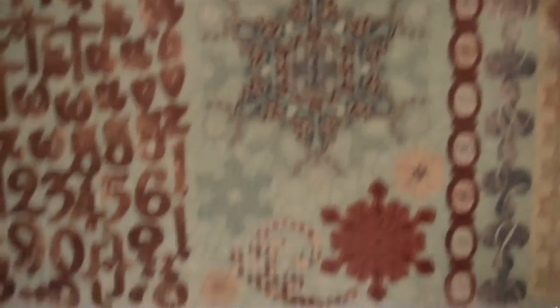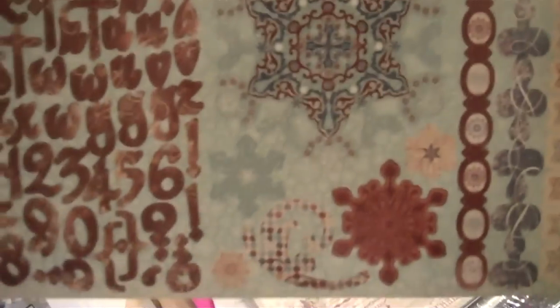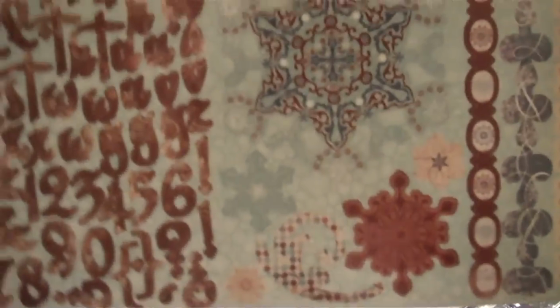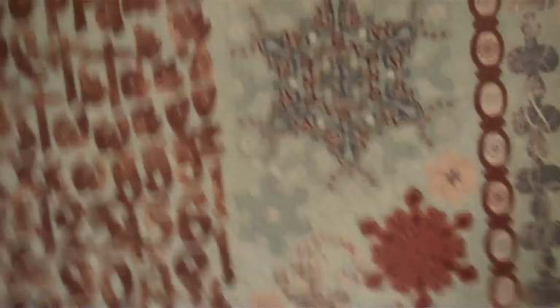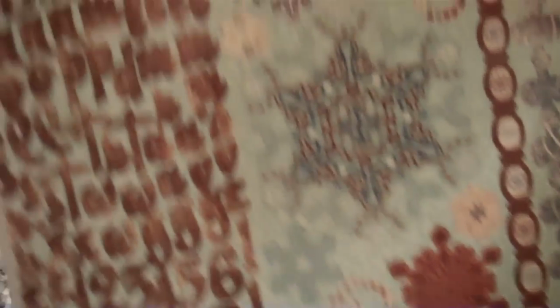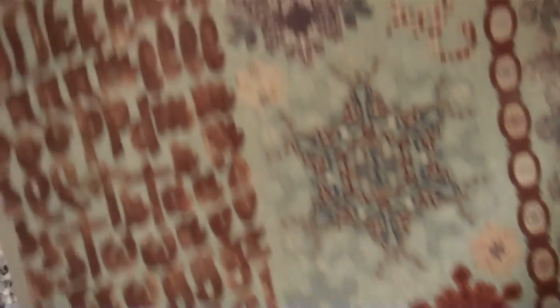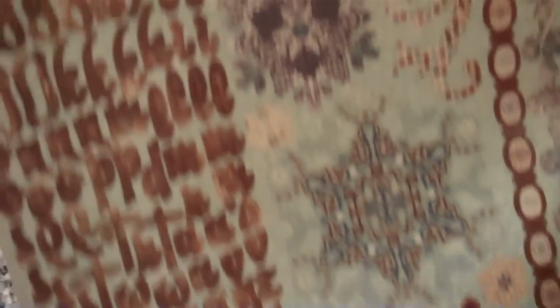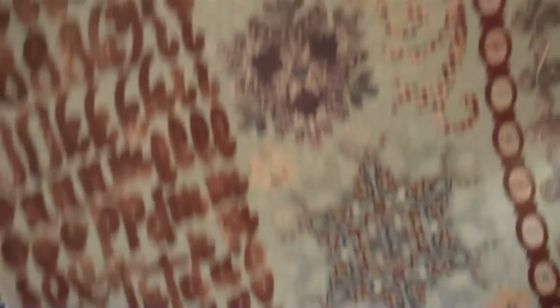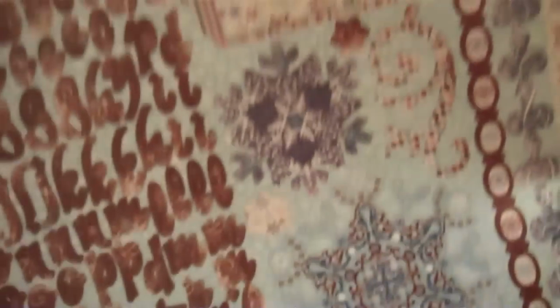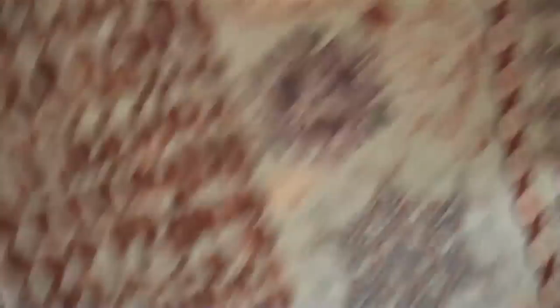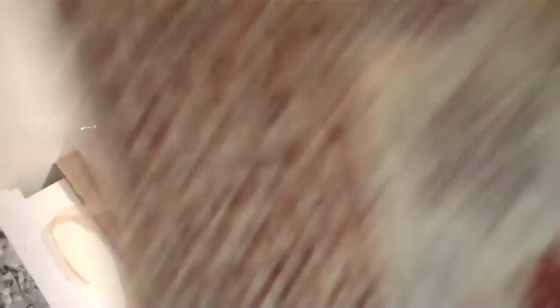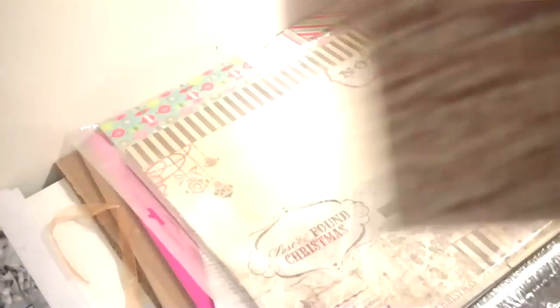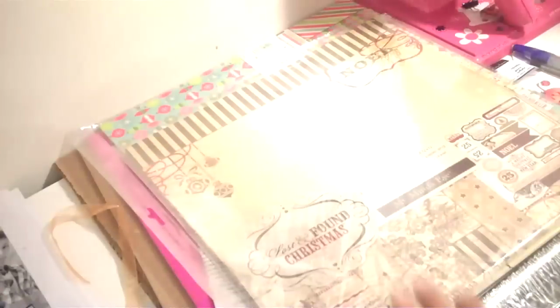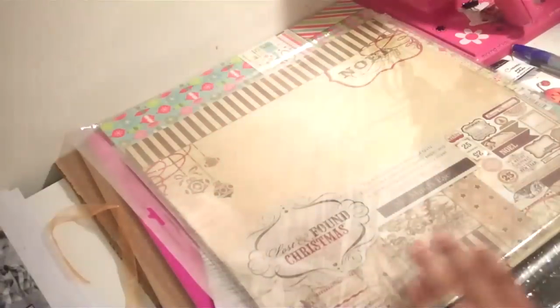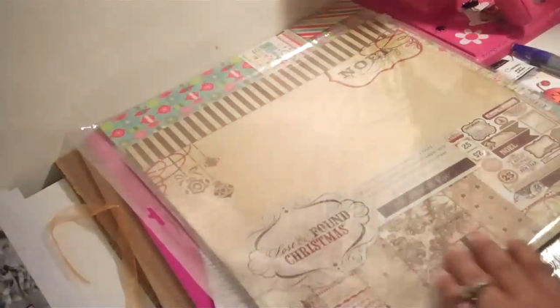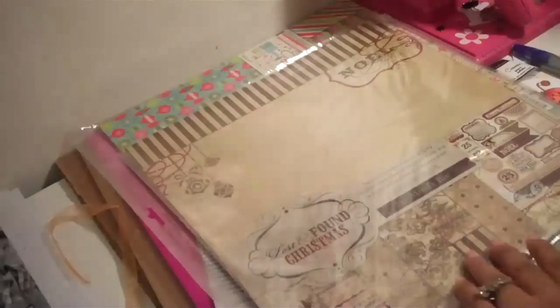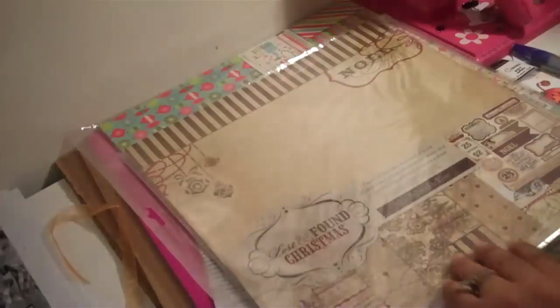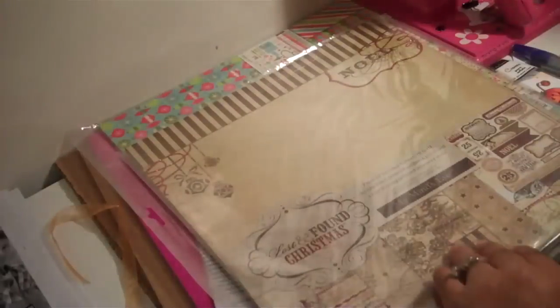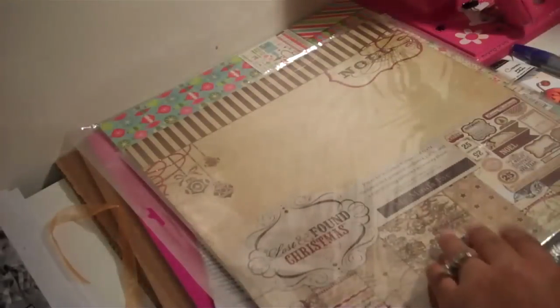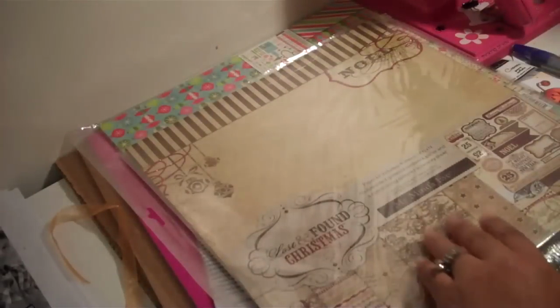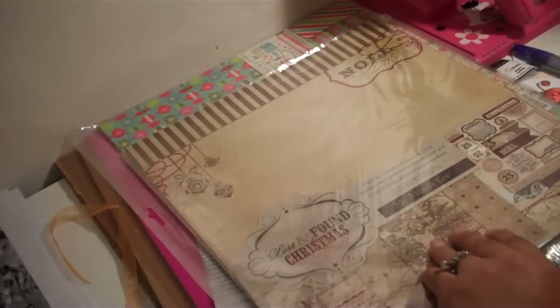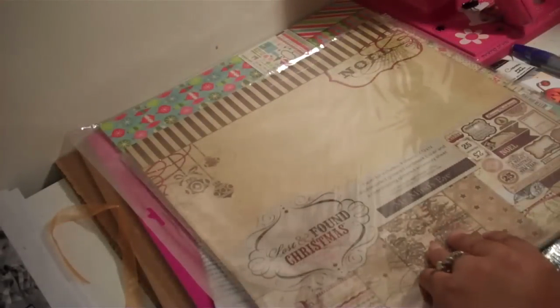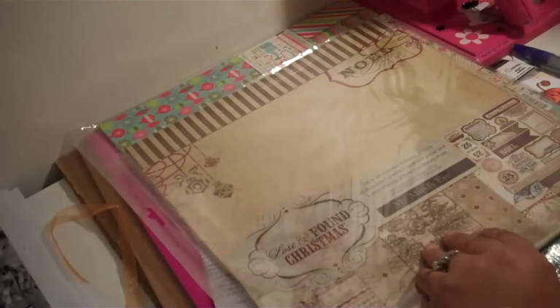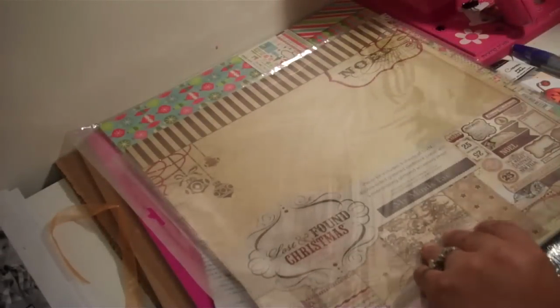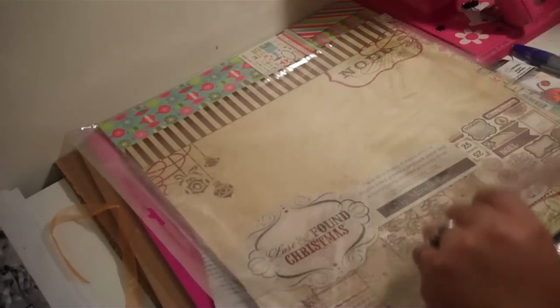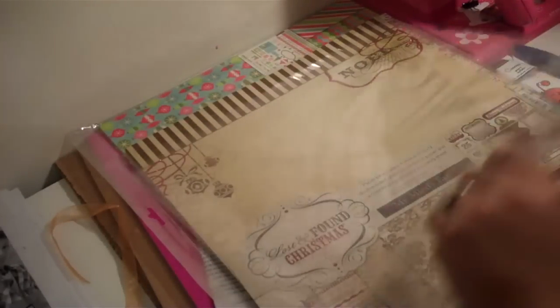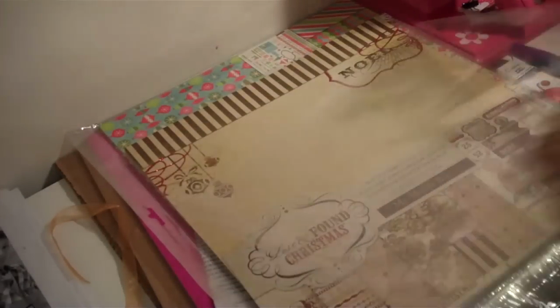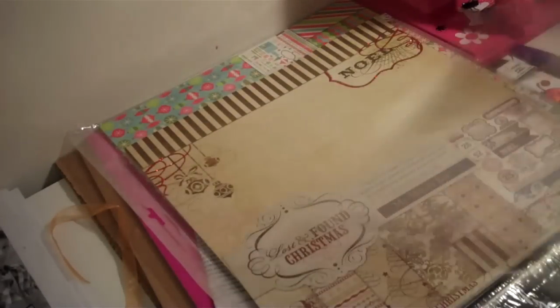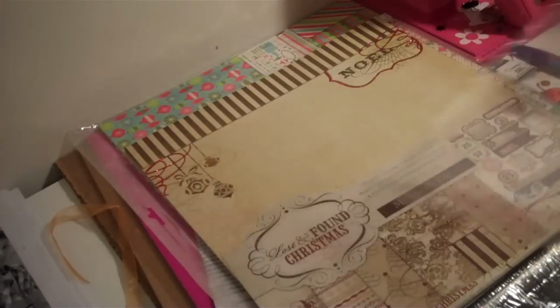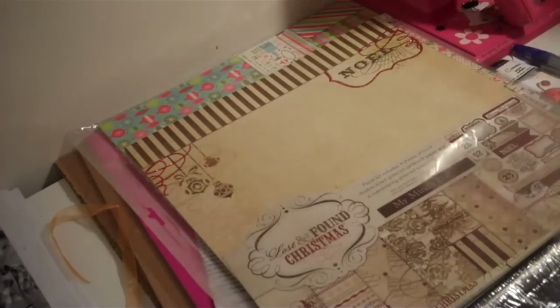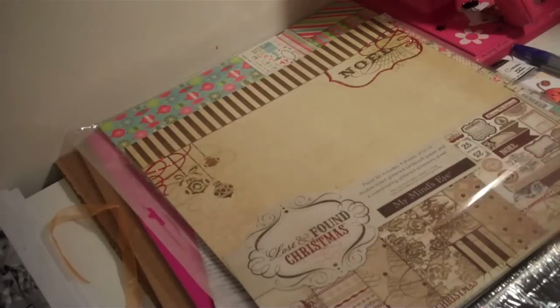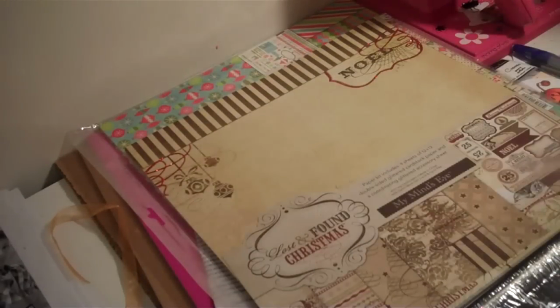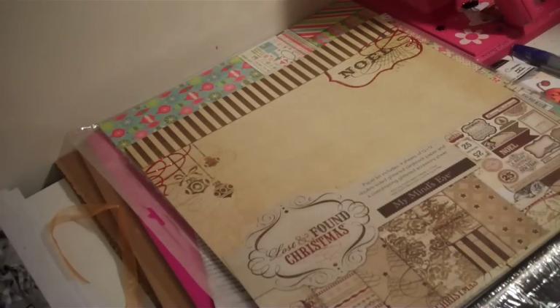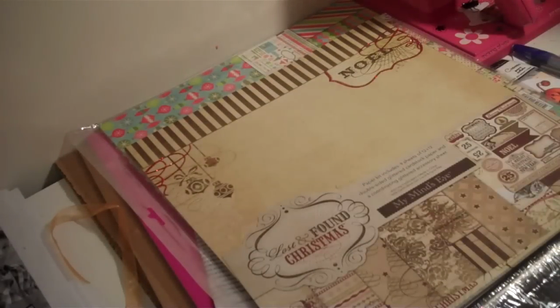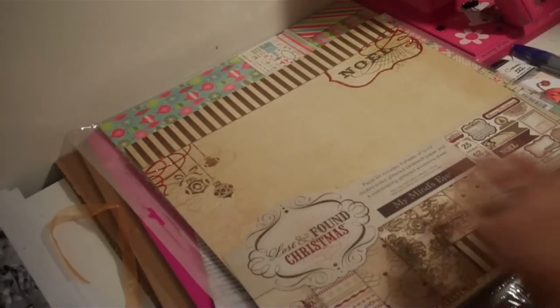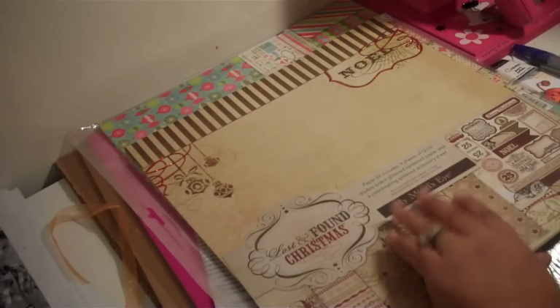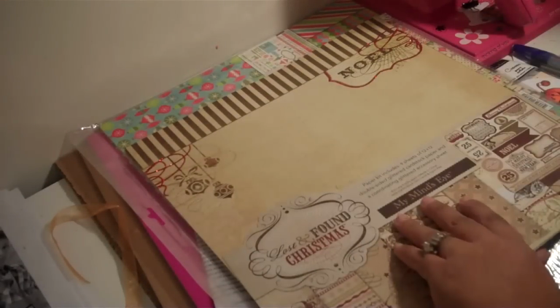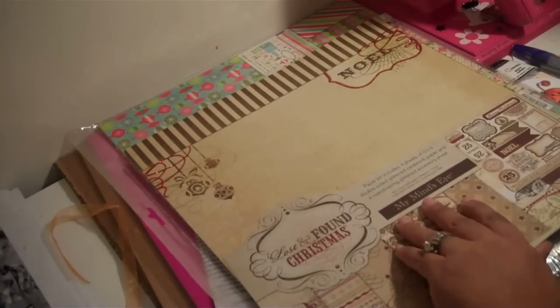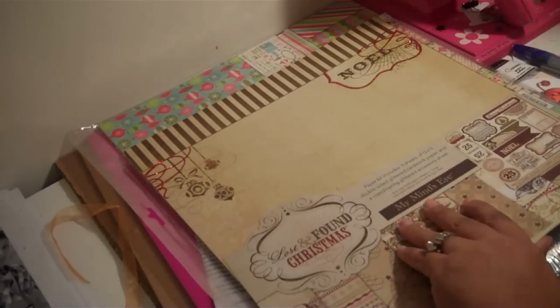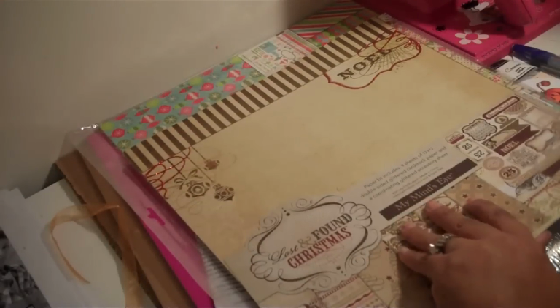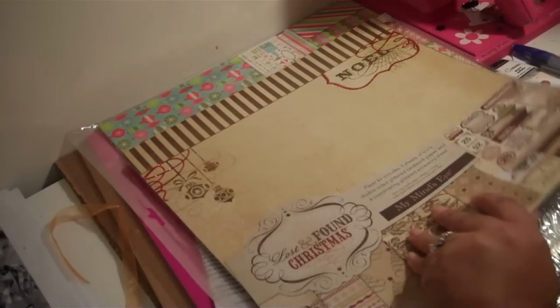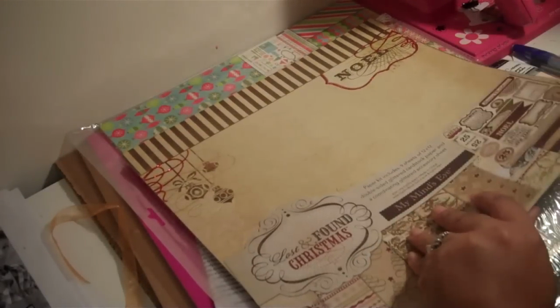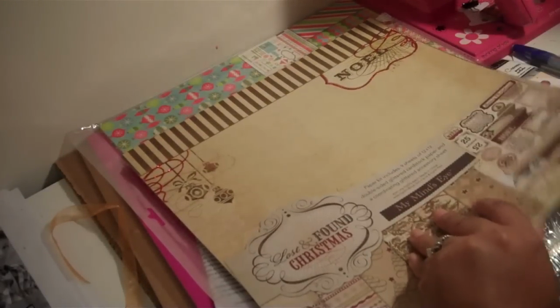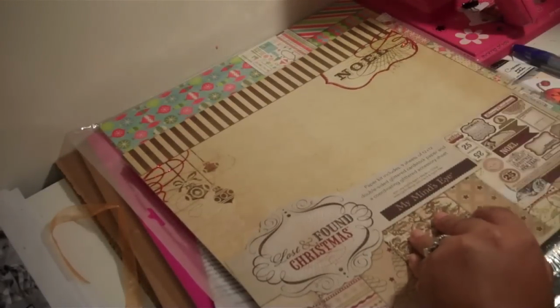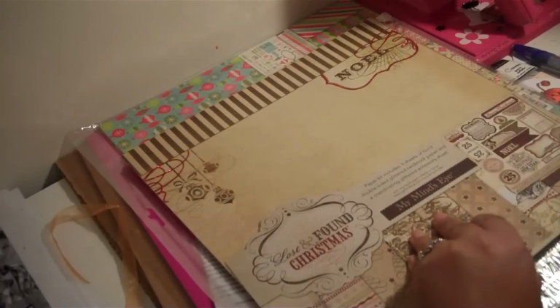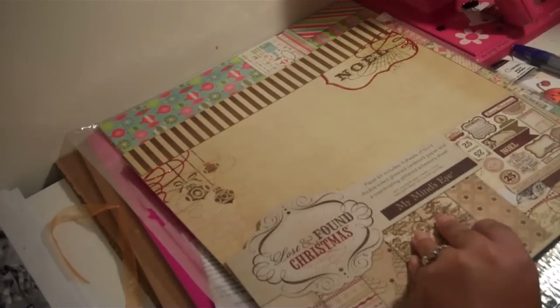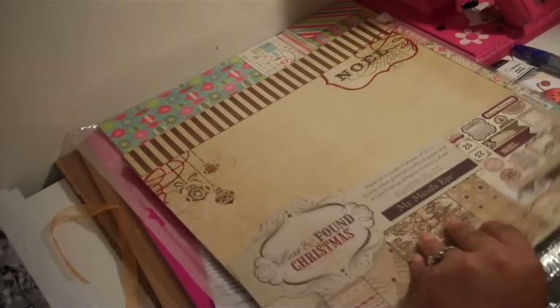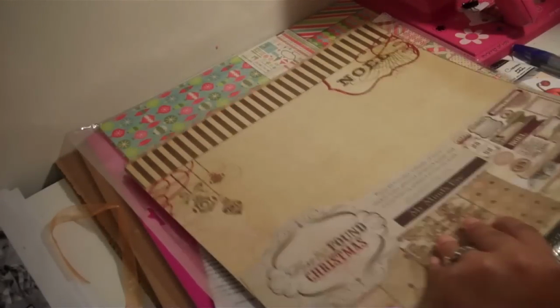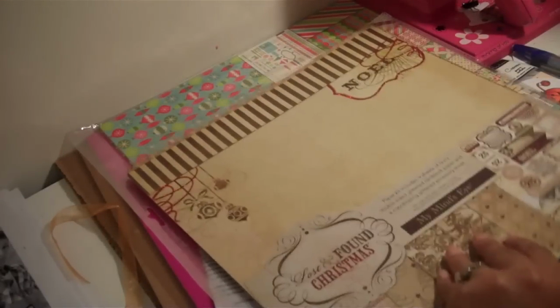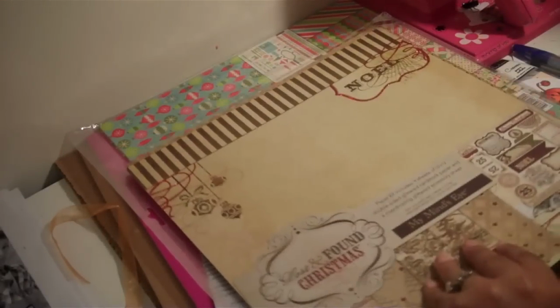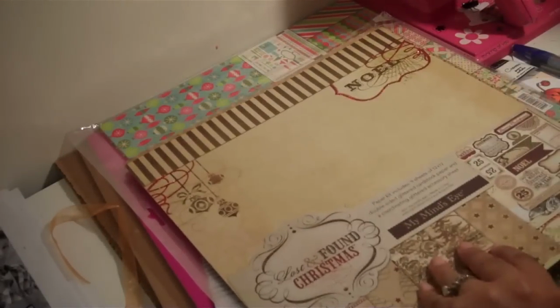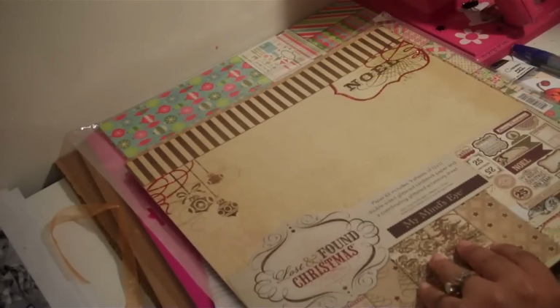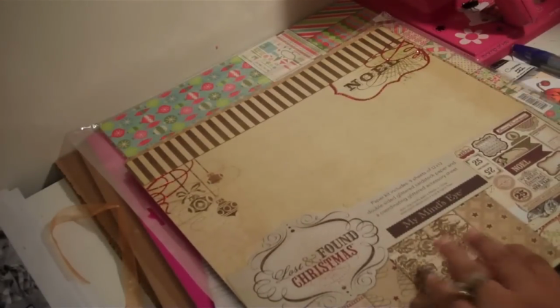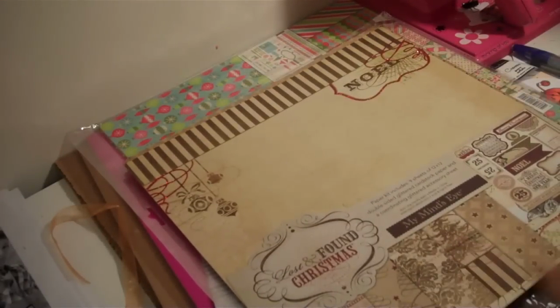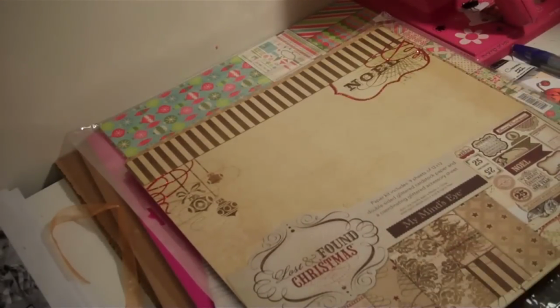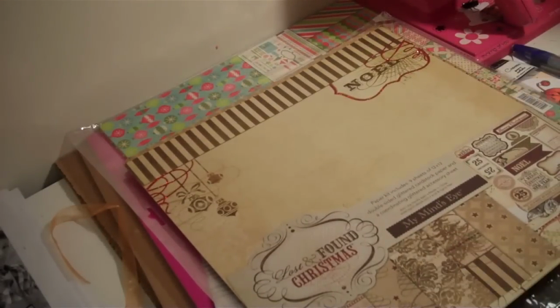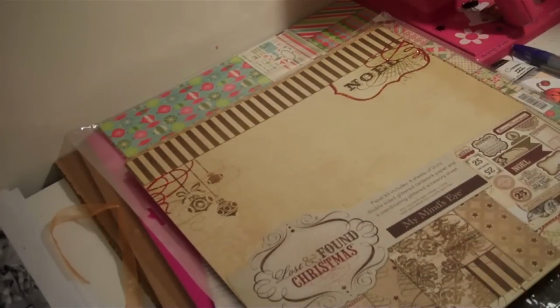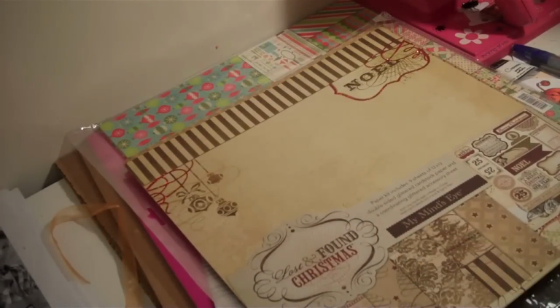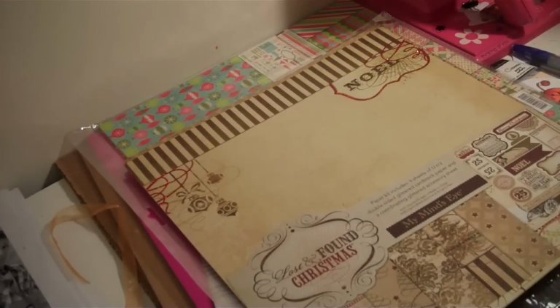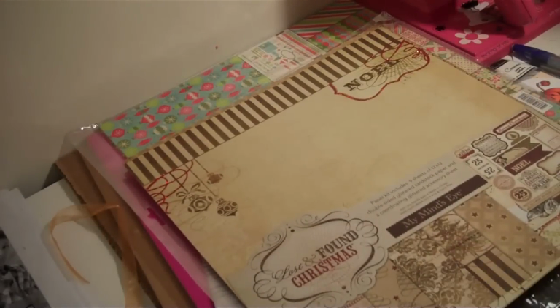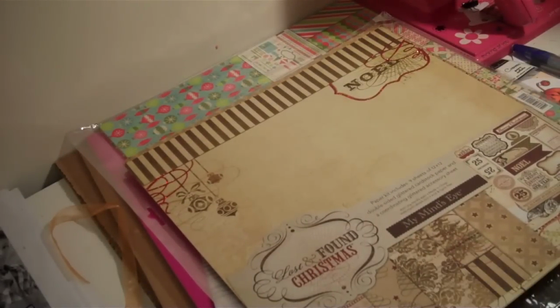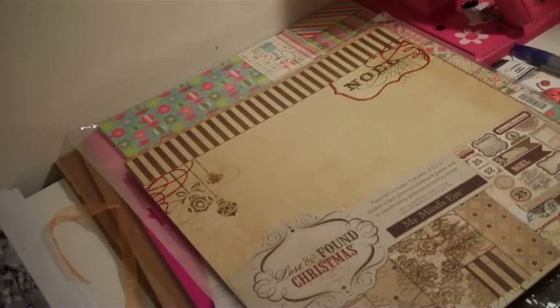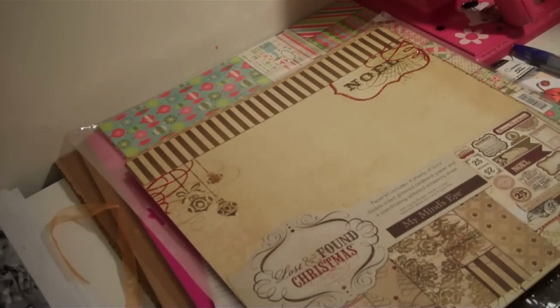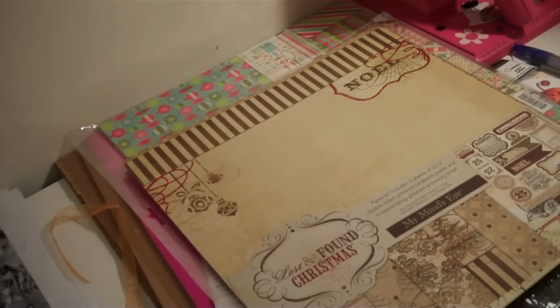So that is the Snowfall kit by Bo Bunny, and I'll be right back with my Mind's Eye to show you that one.